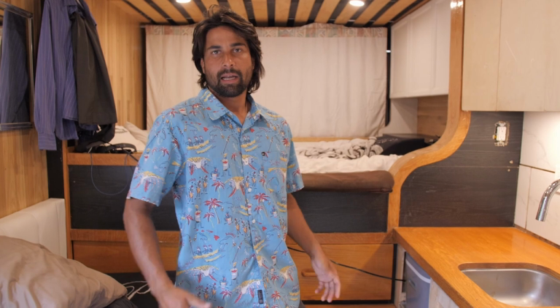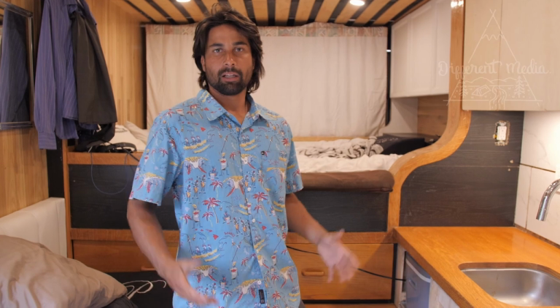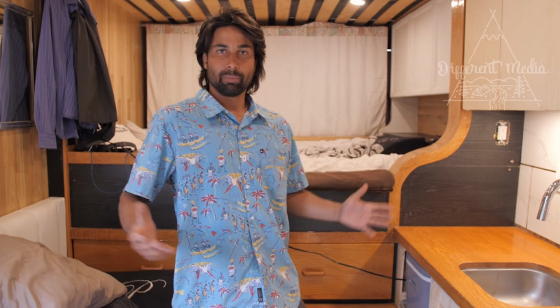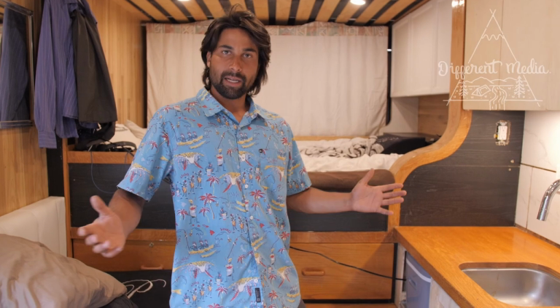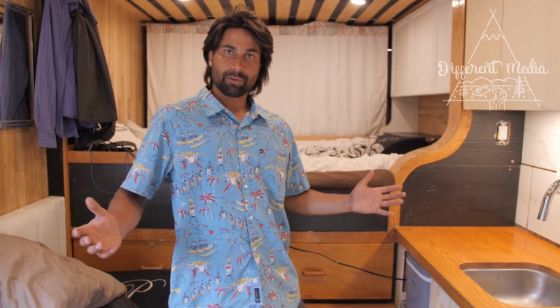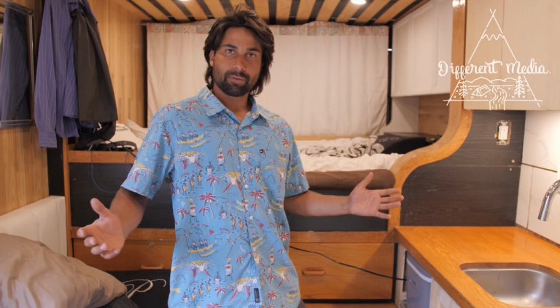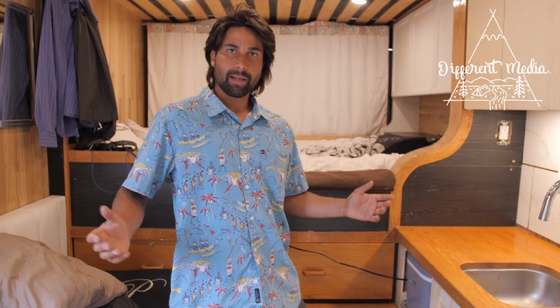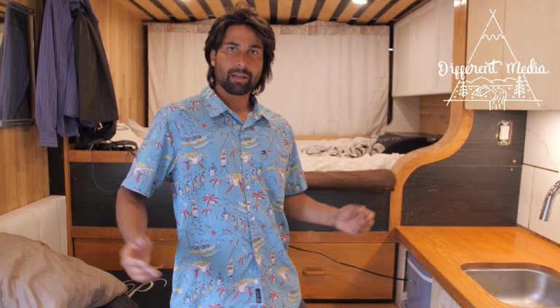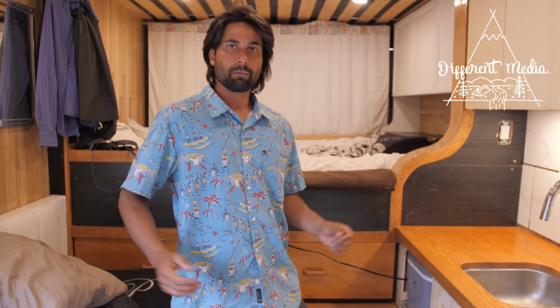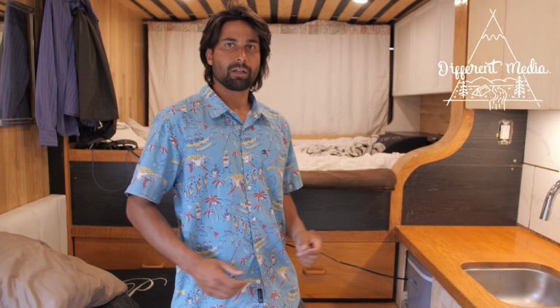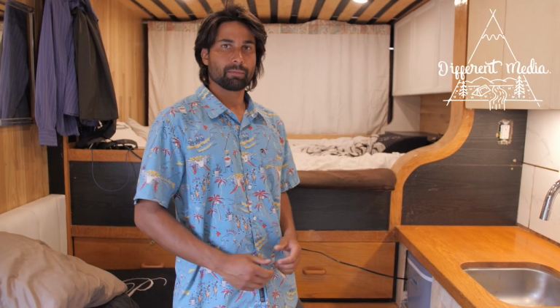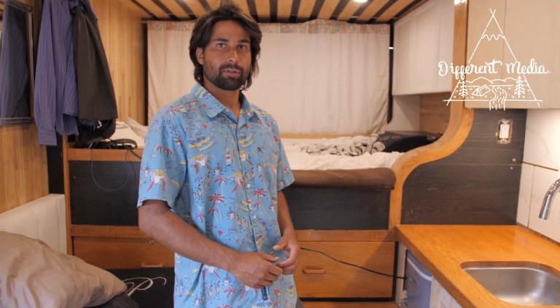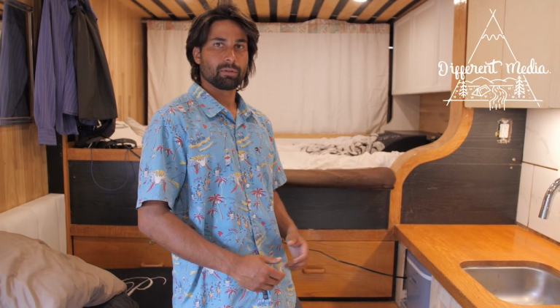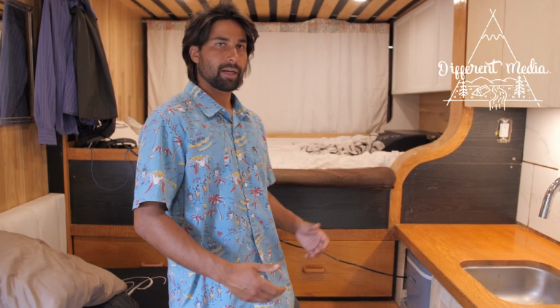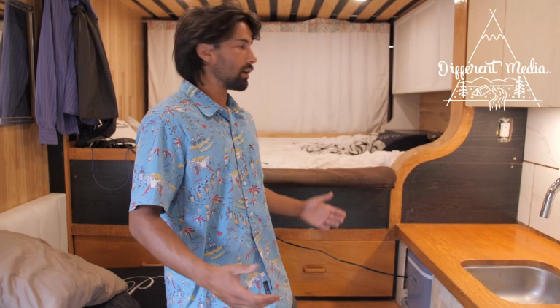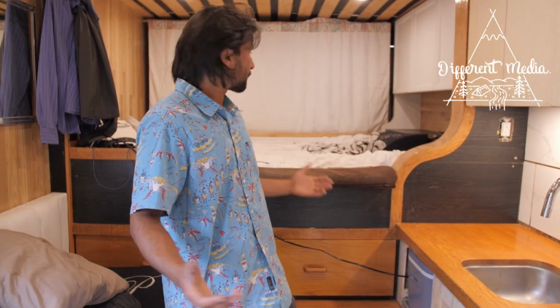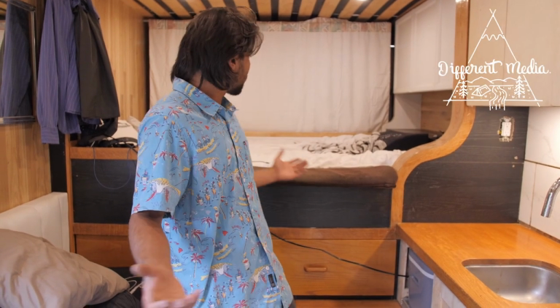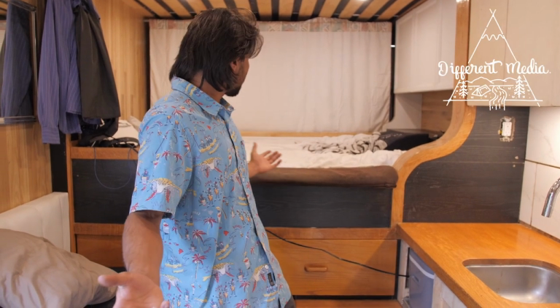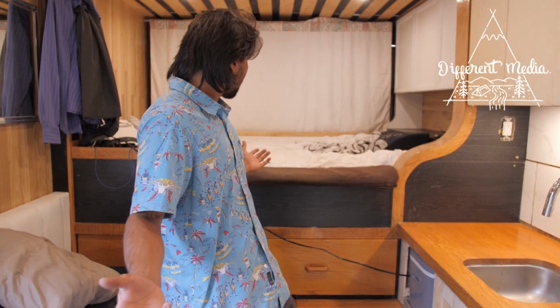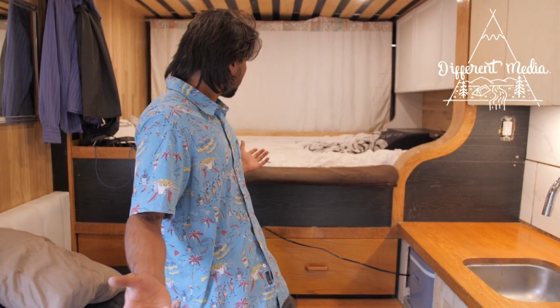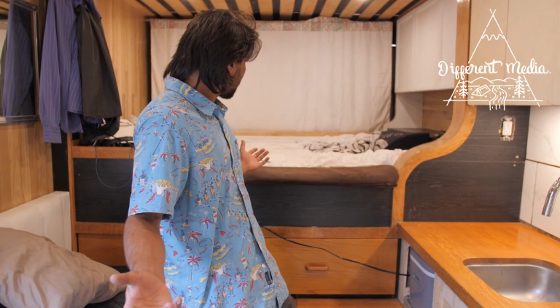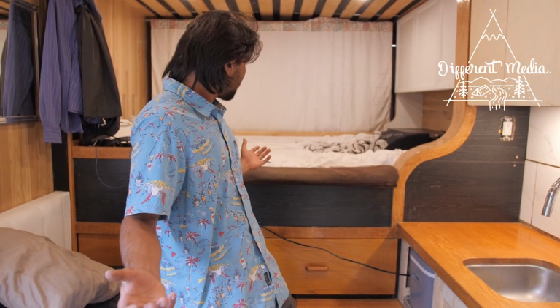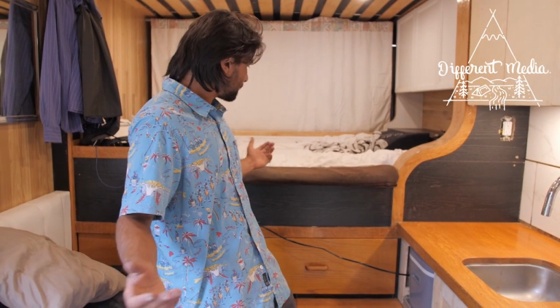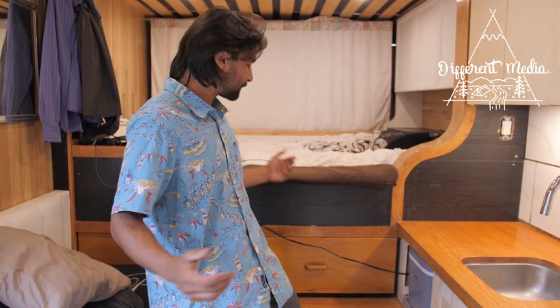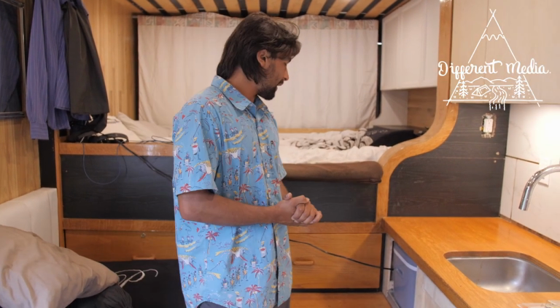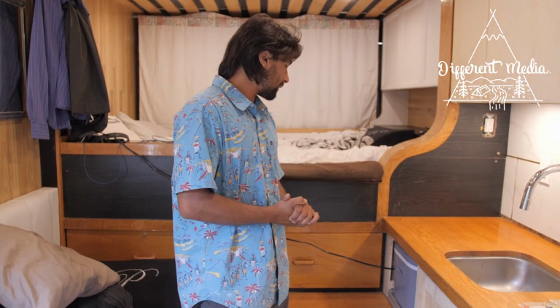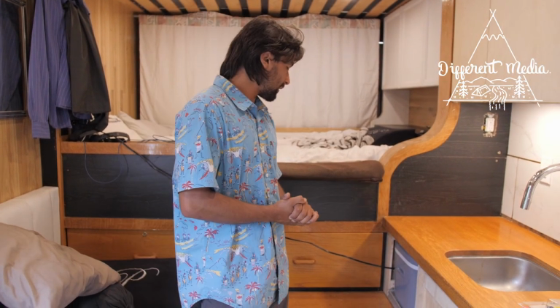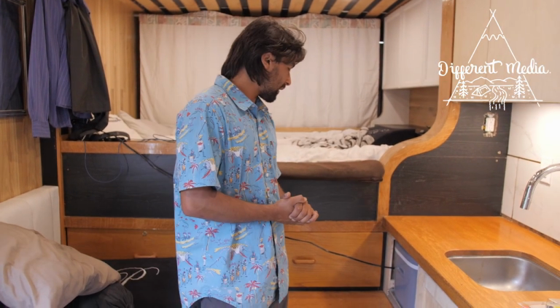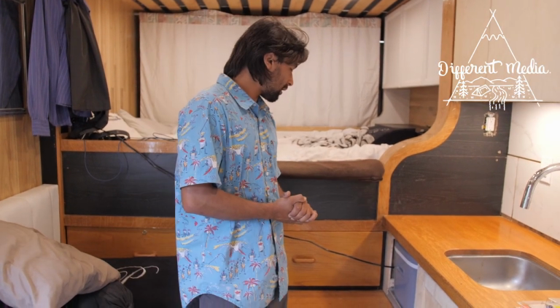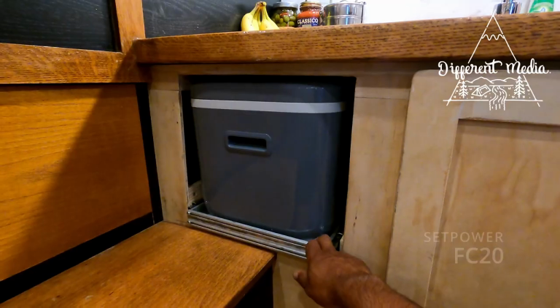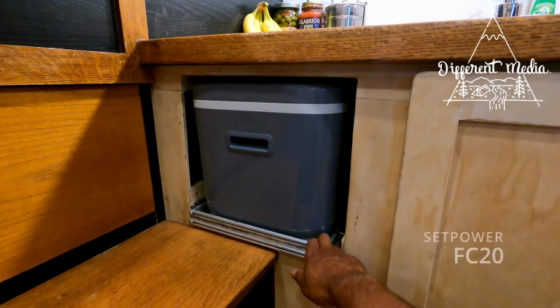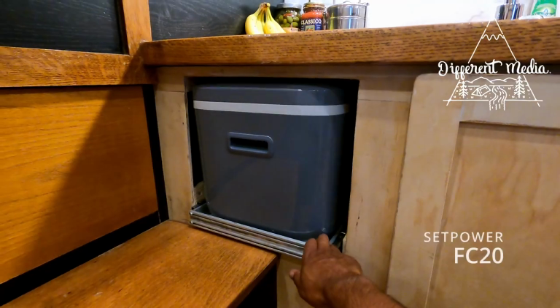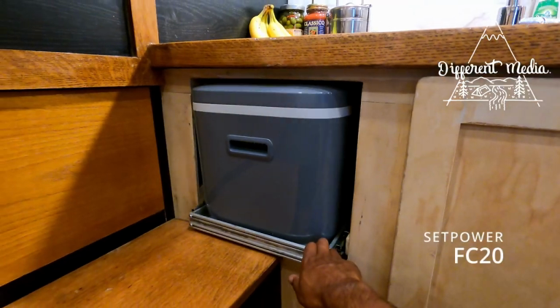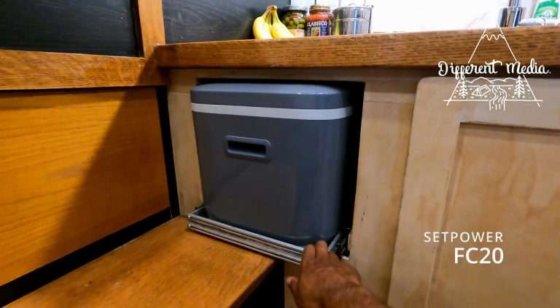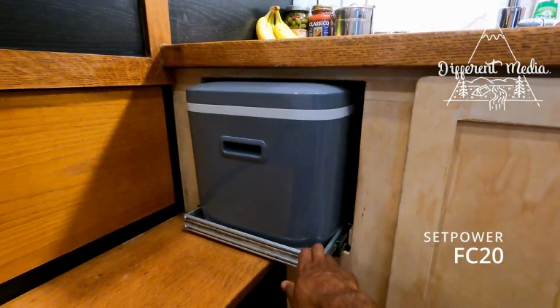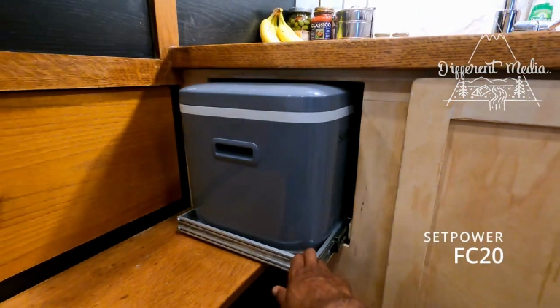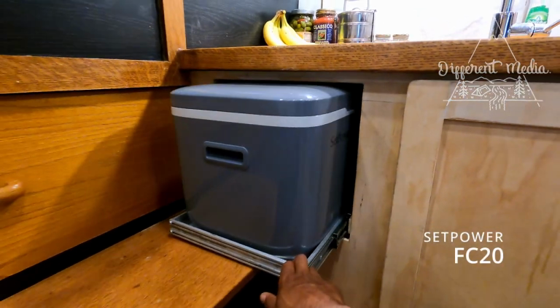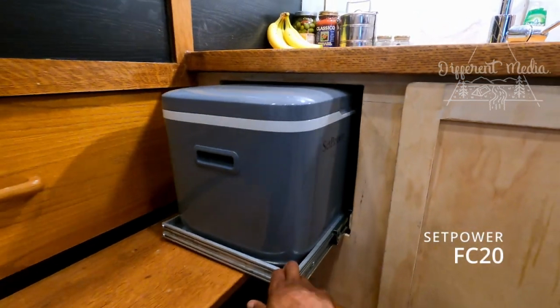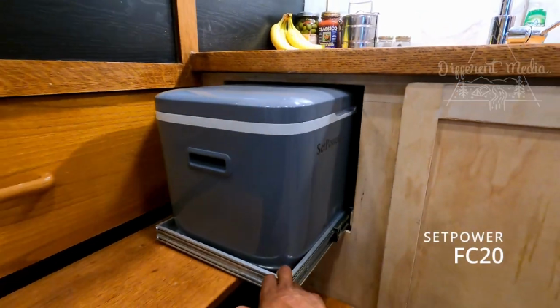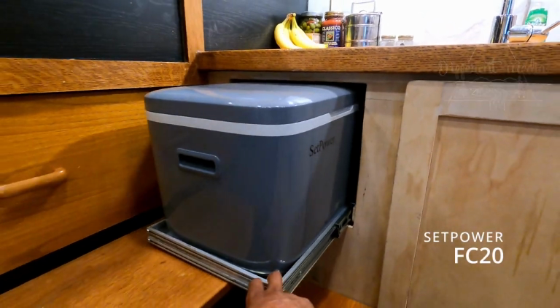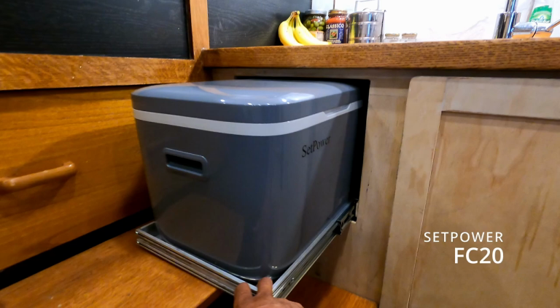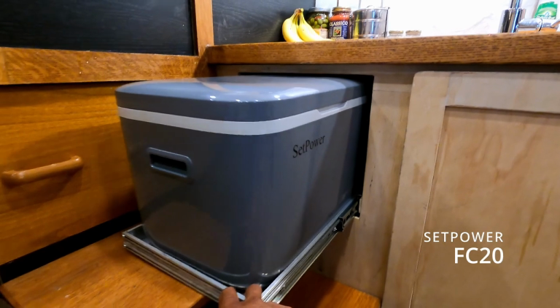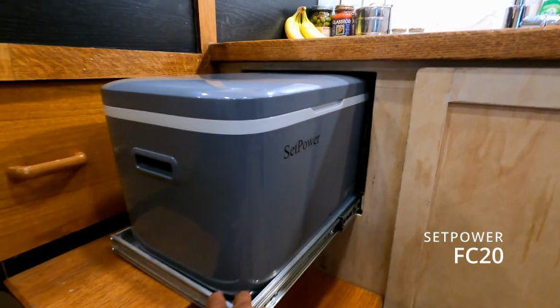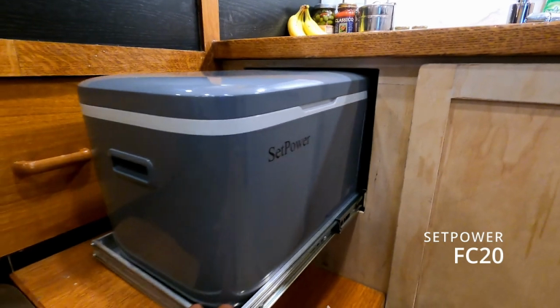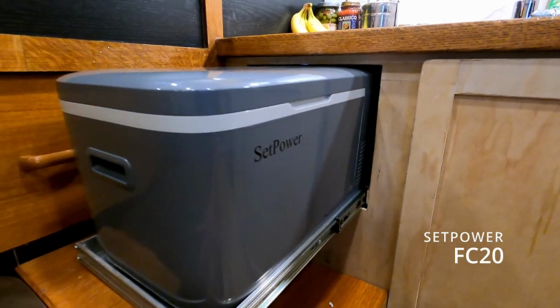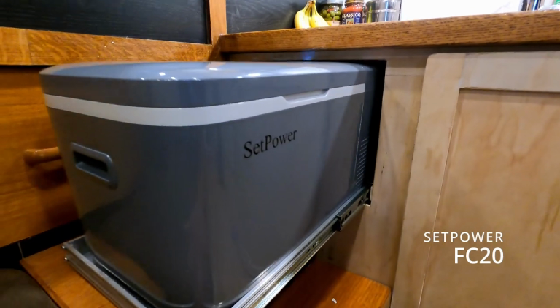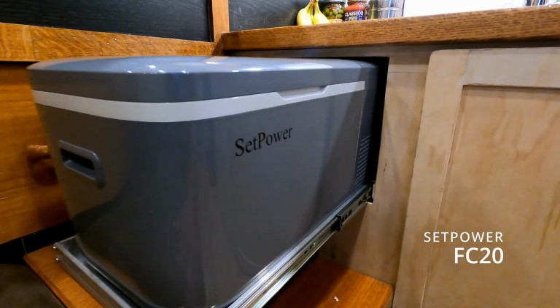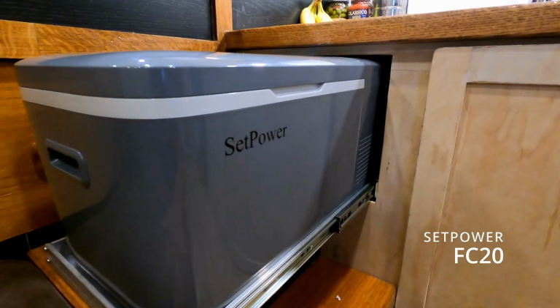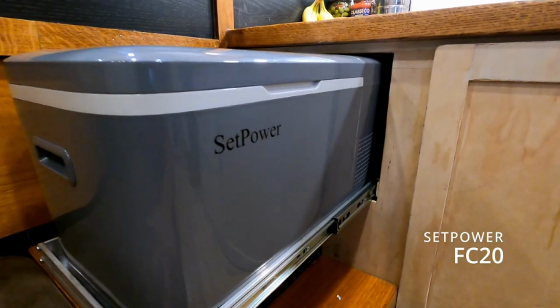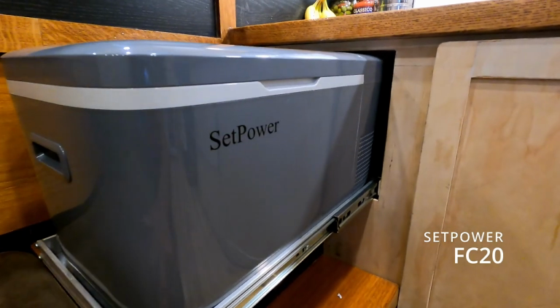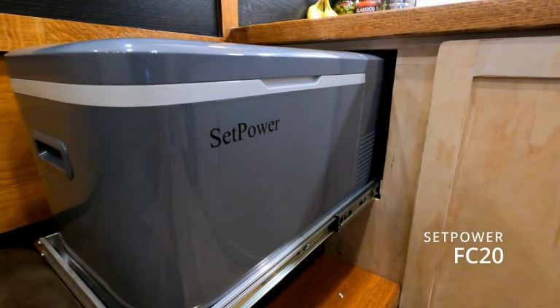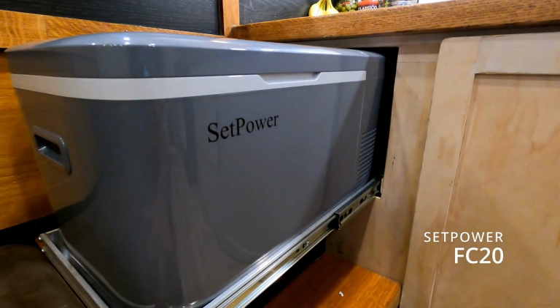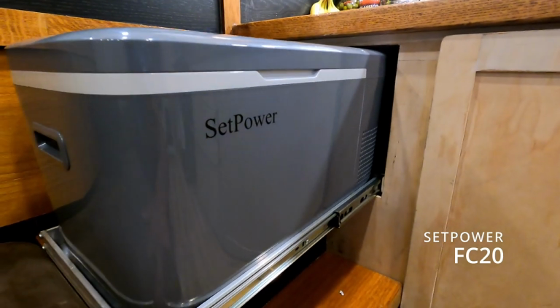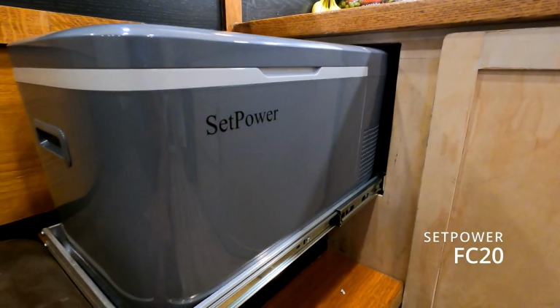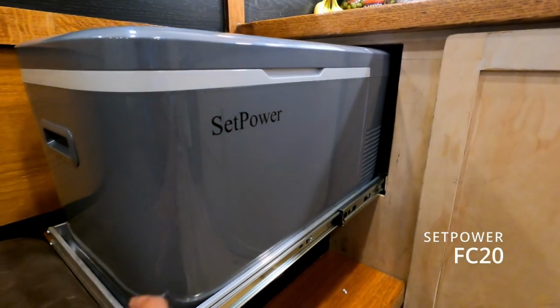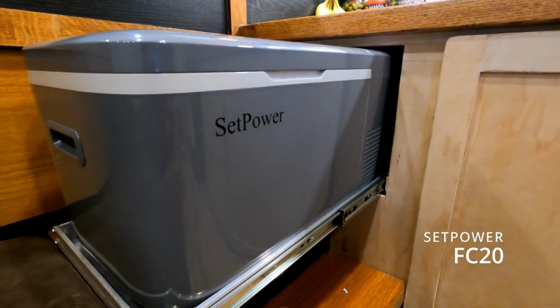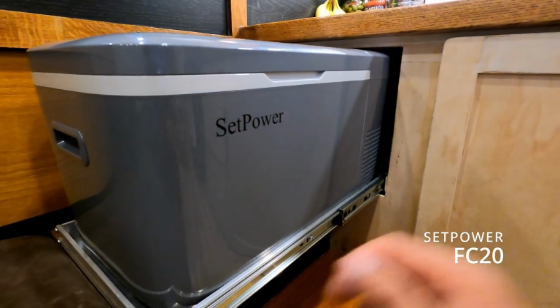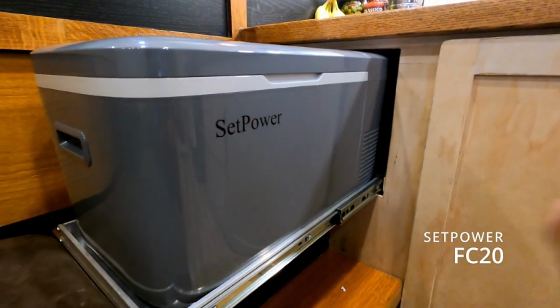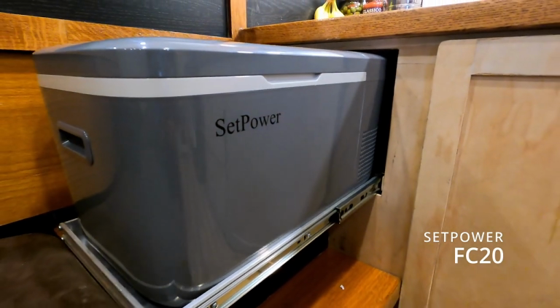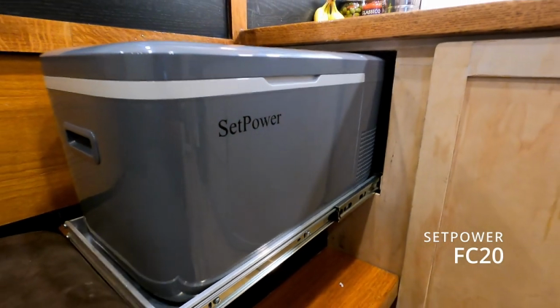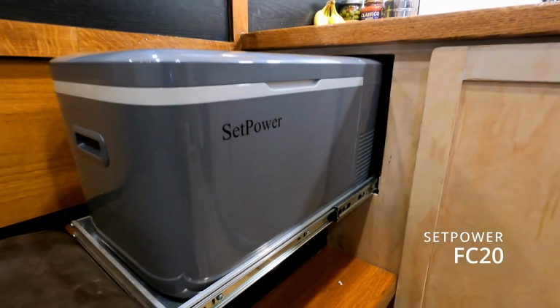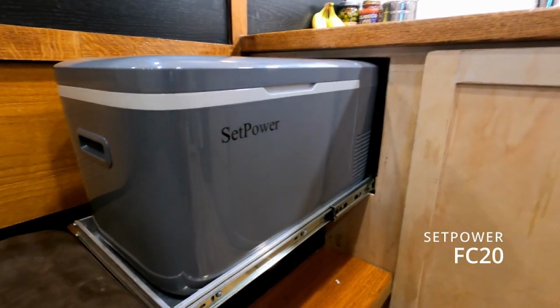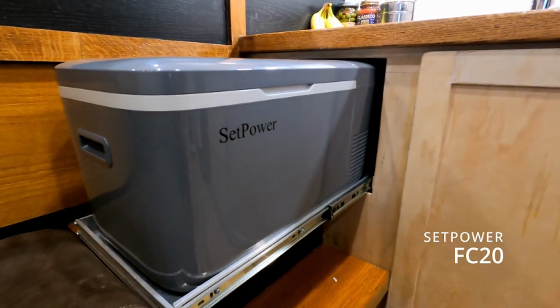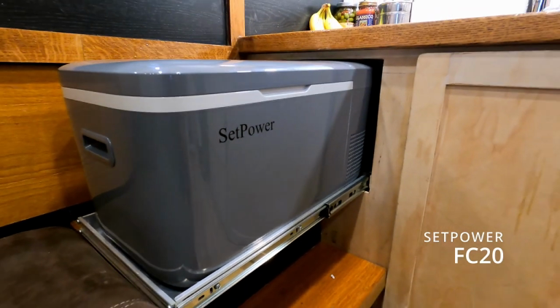Hello, my name is Riley. Welcome to my off-grid camper and today I'll be reviewing the Setpower compressor fridge.